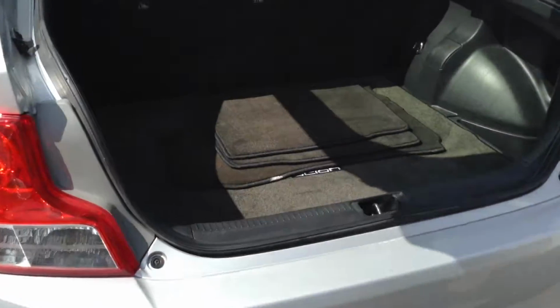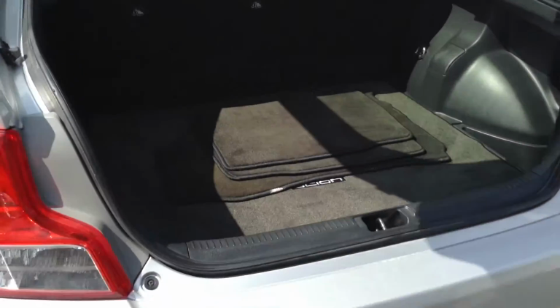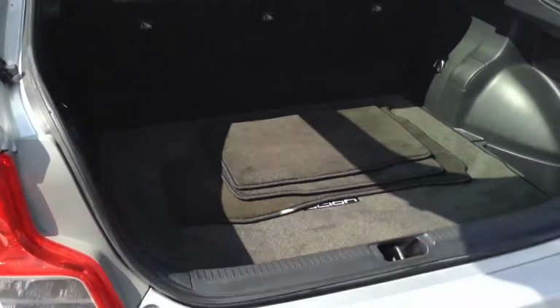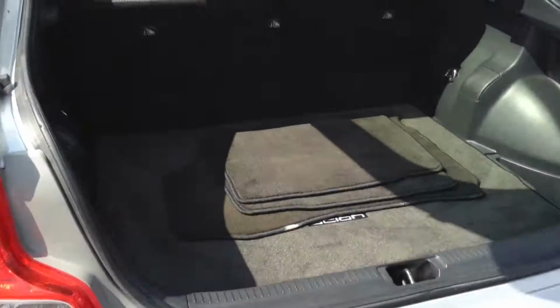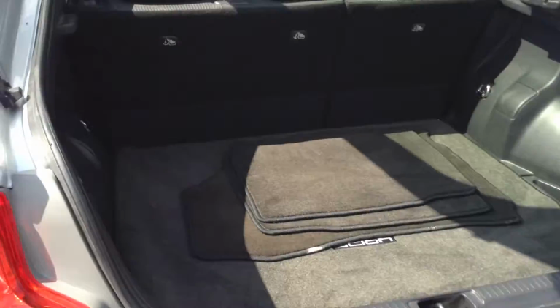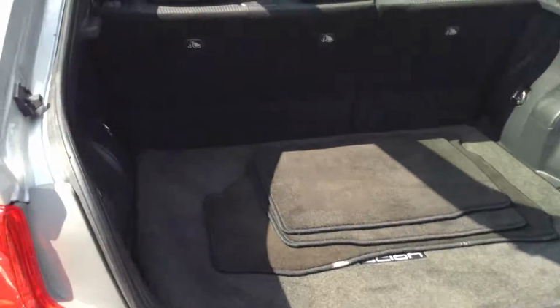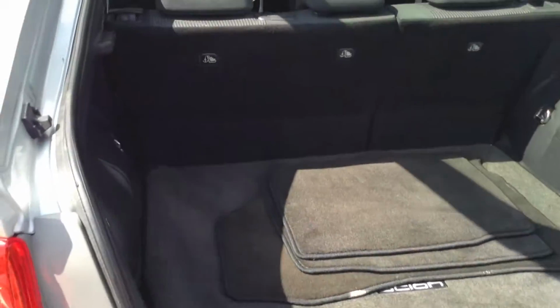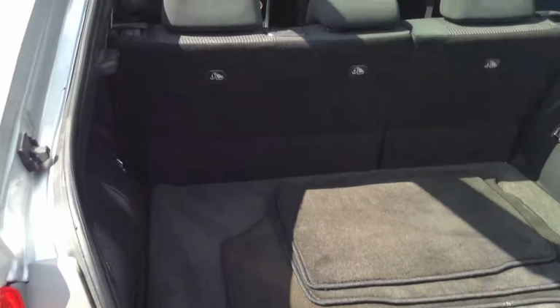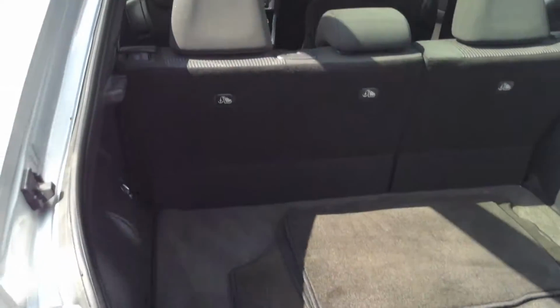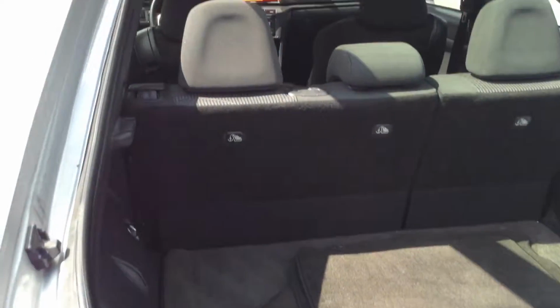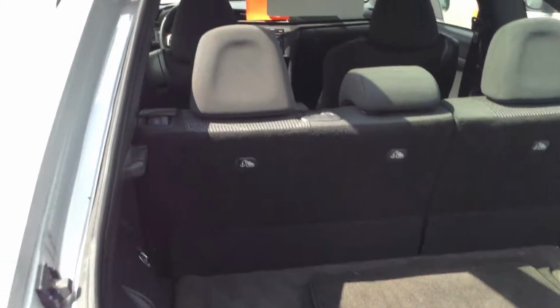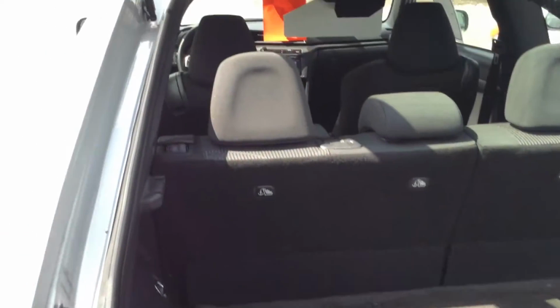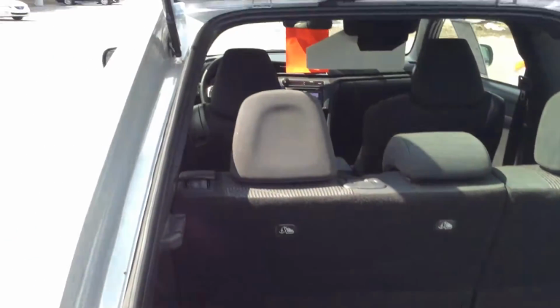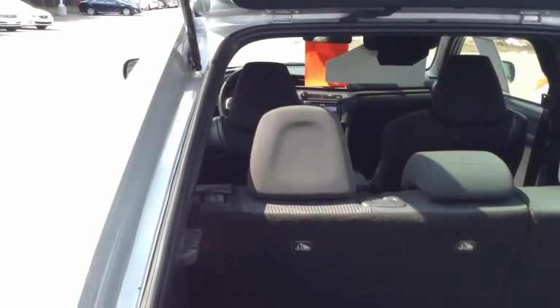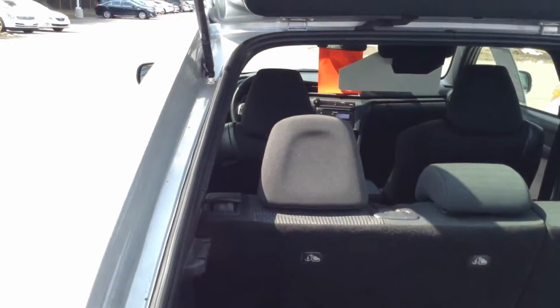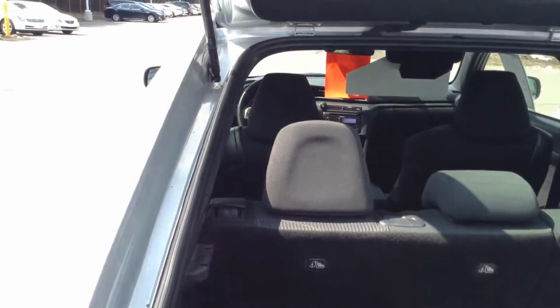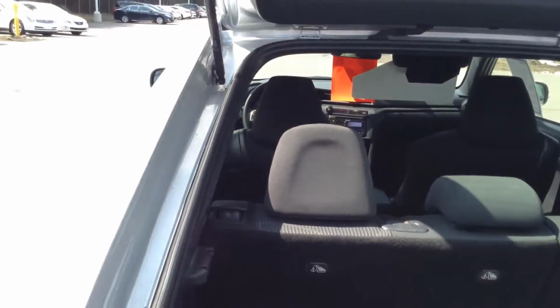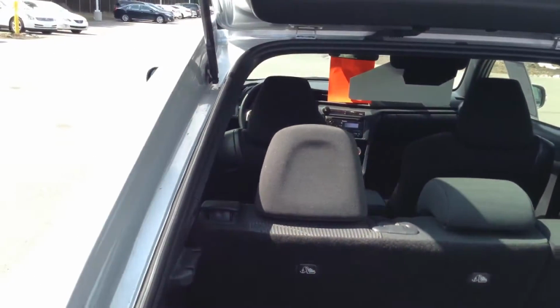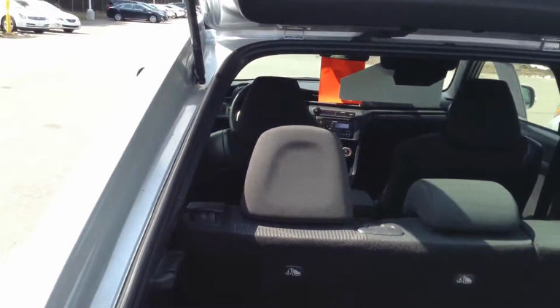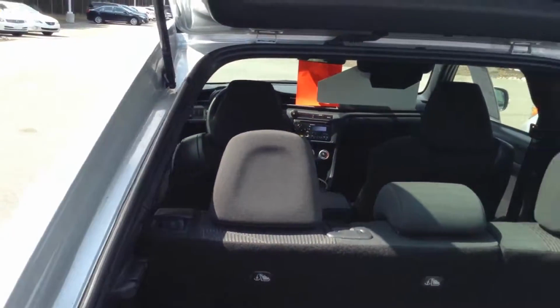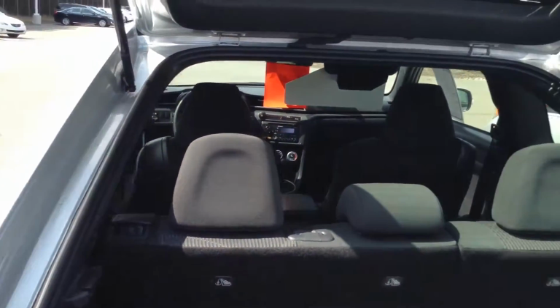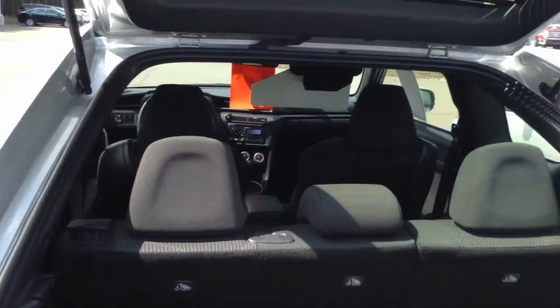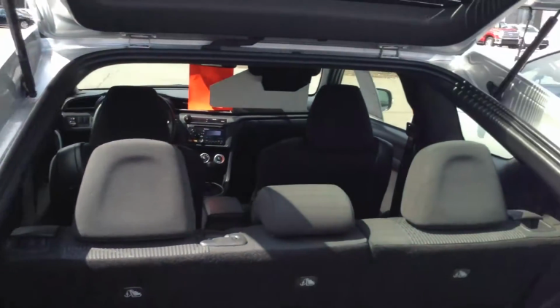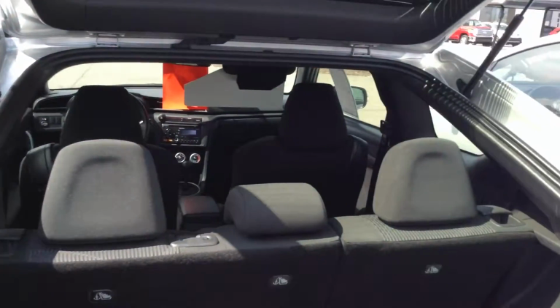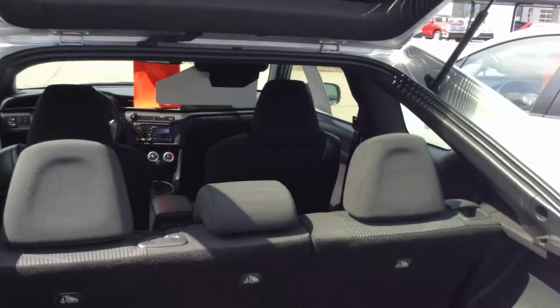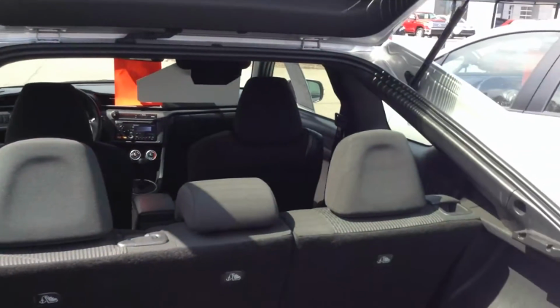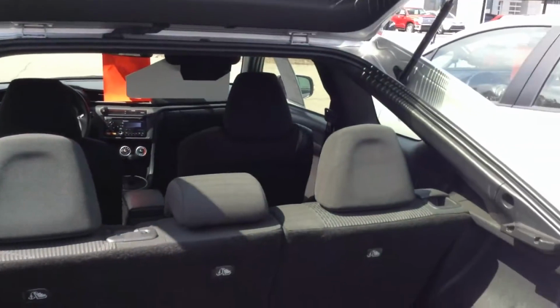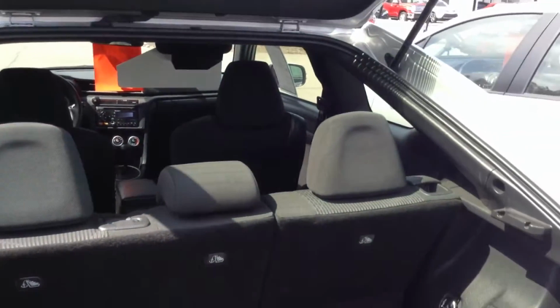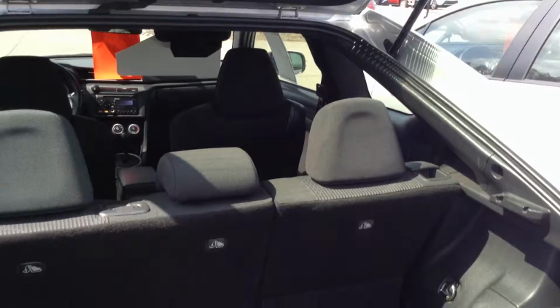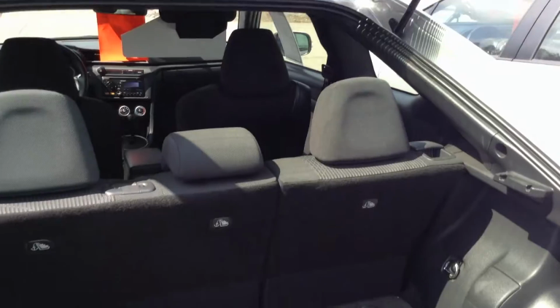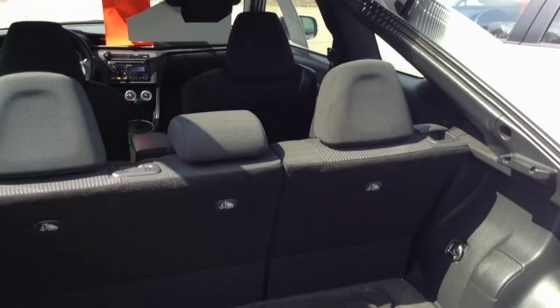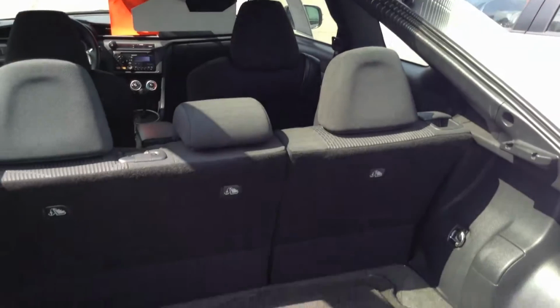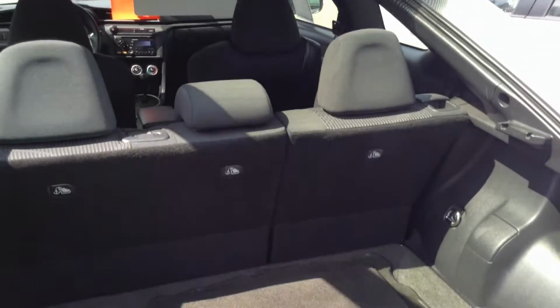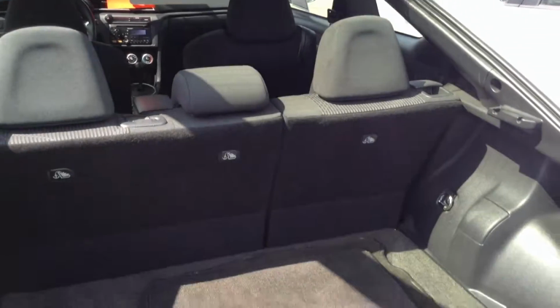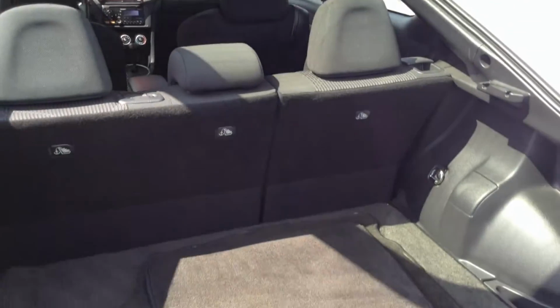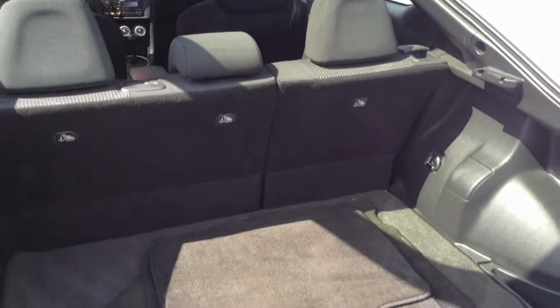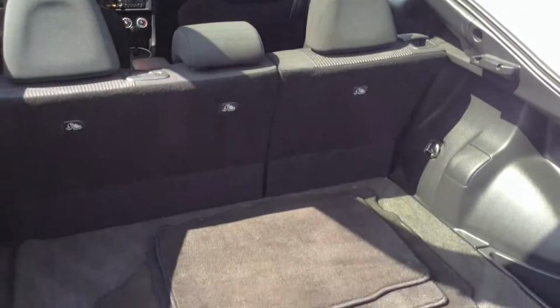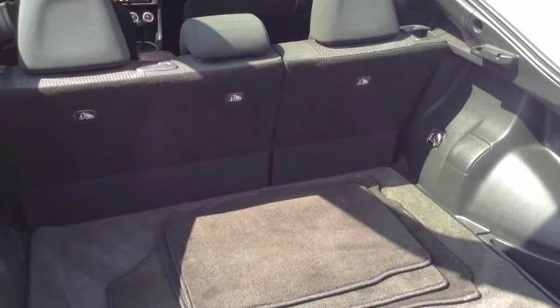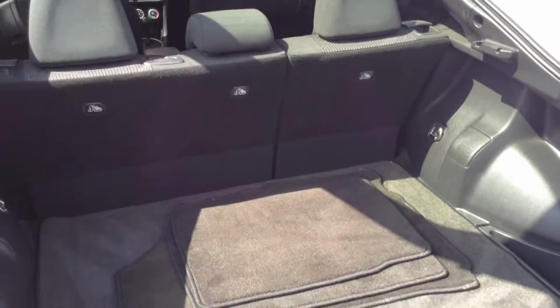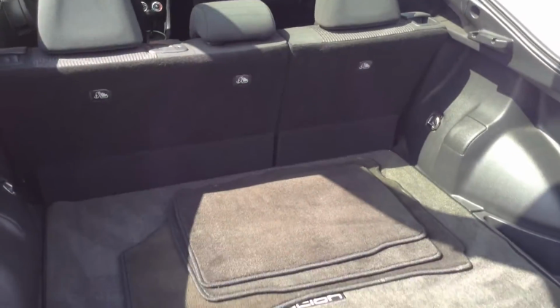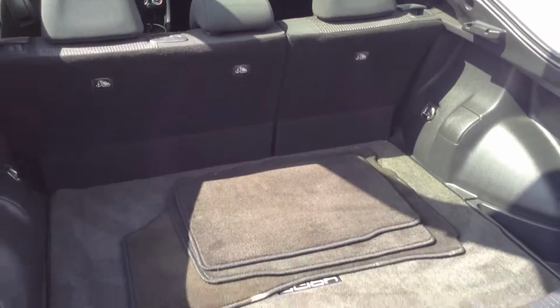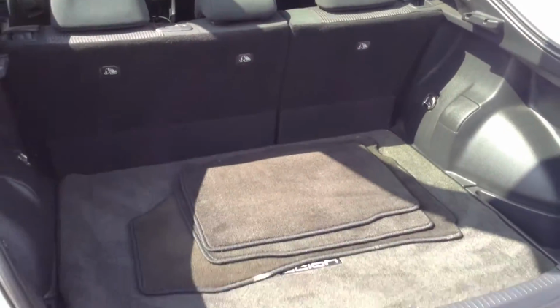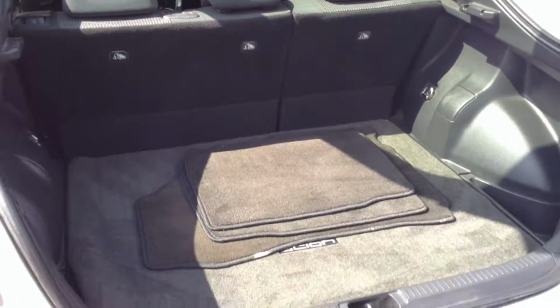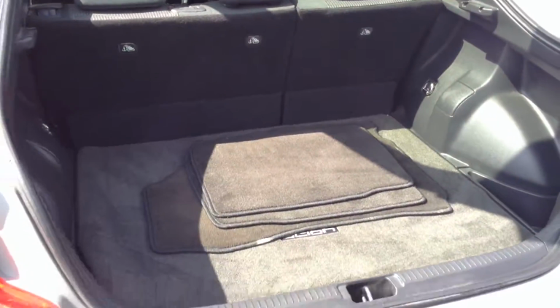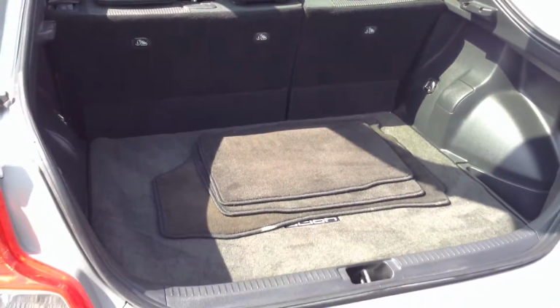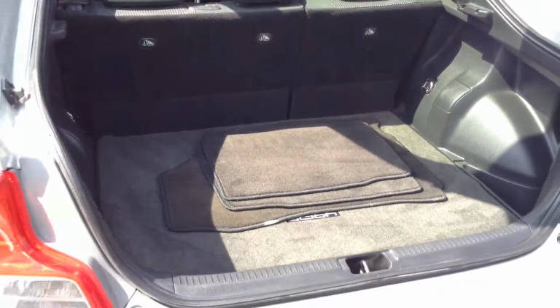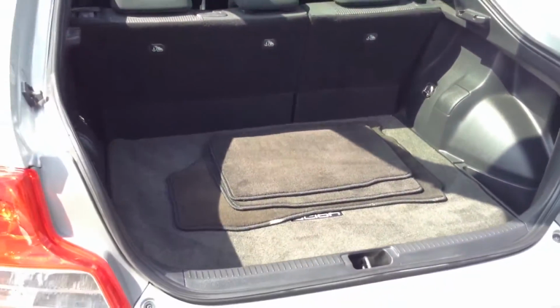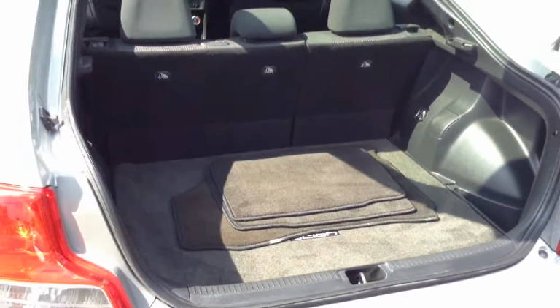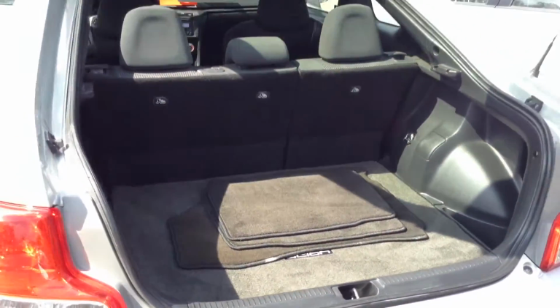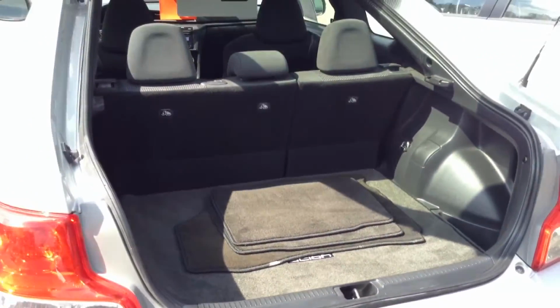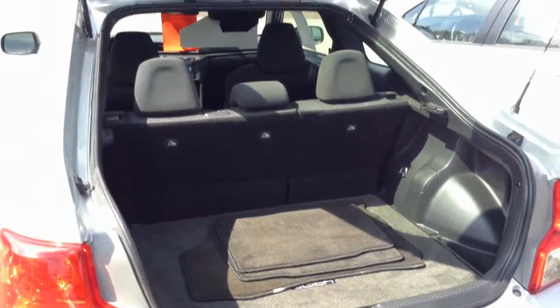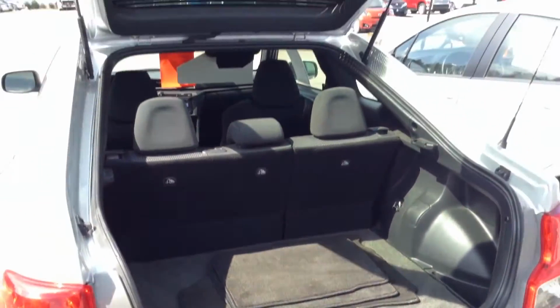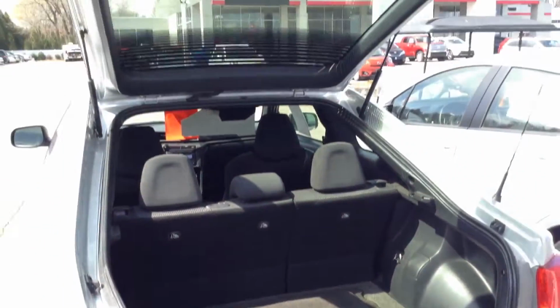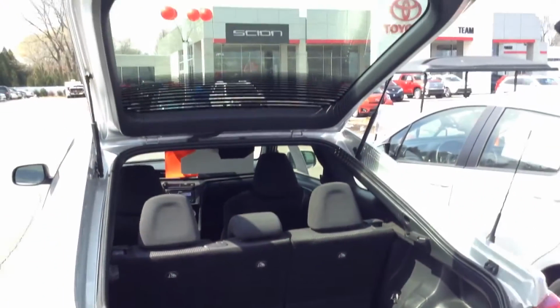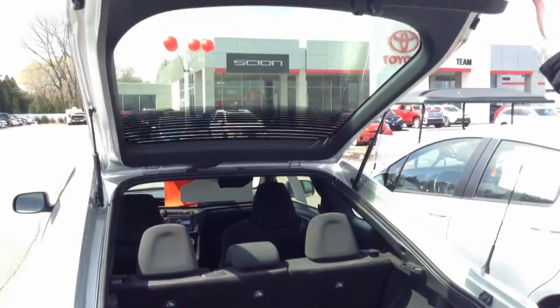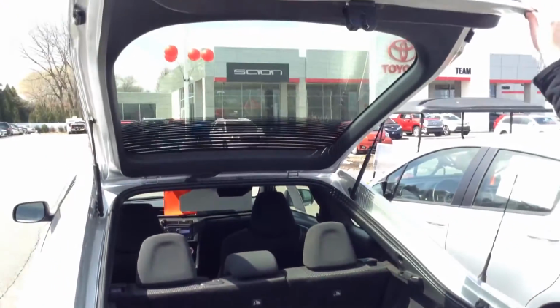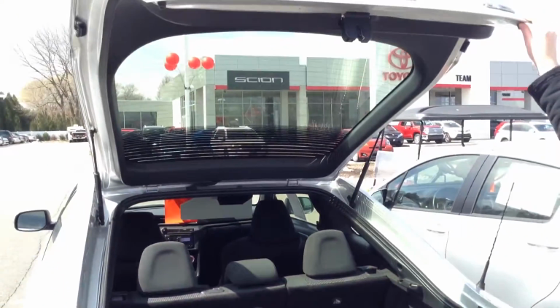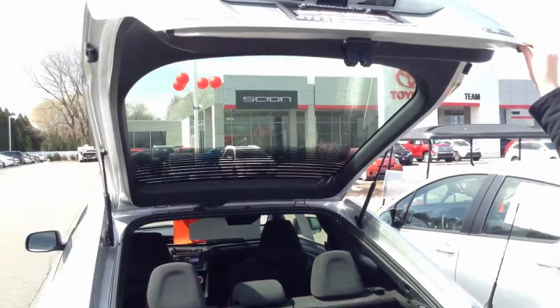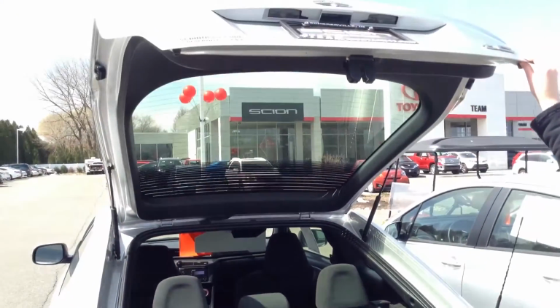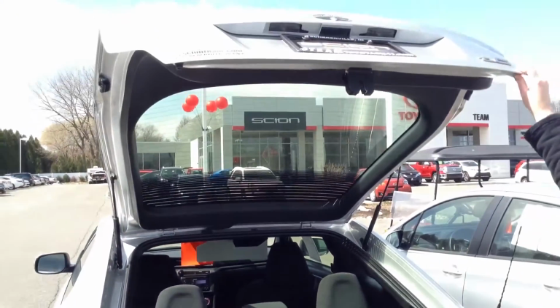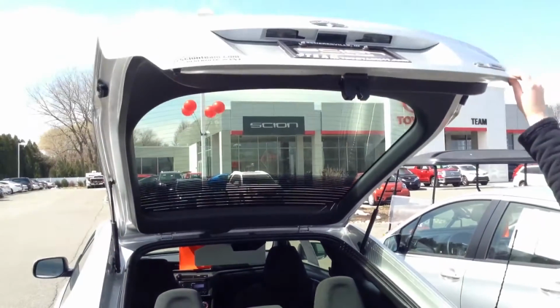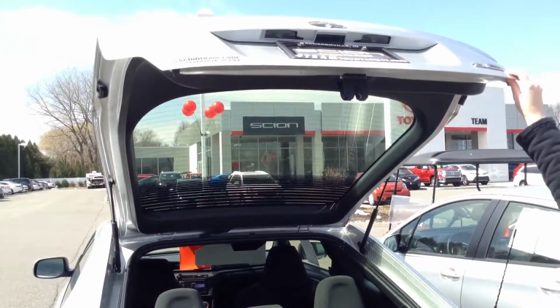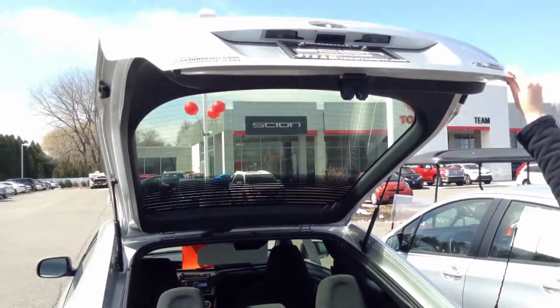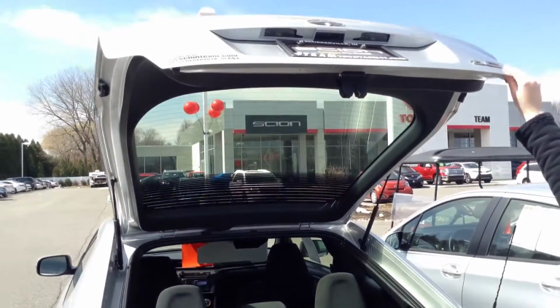It does kind of have a hatchback, so that's pretty cool. It does have a lot of room back here. The seats back there do fold down to give you even more room.